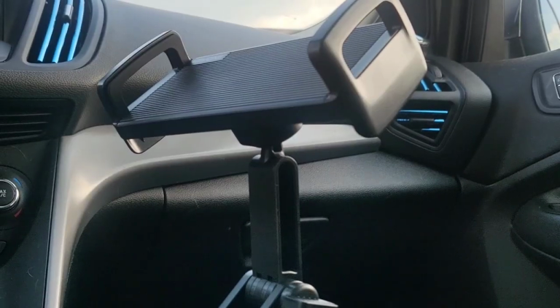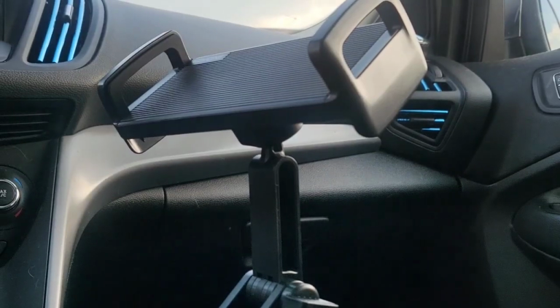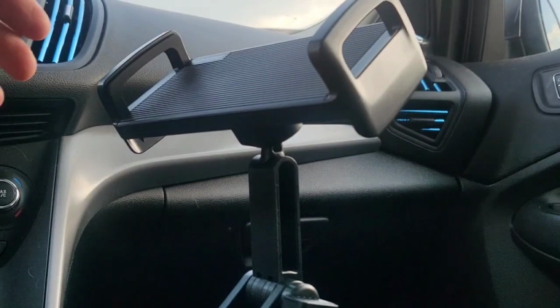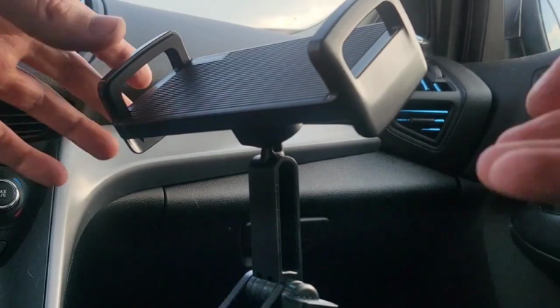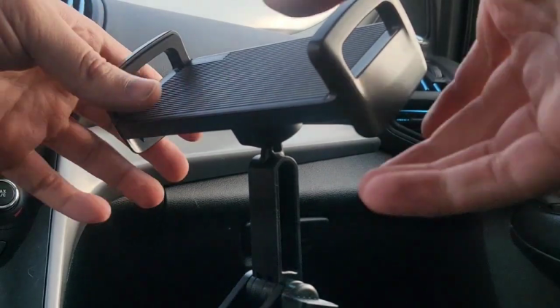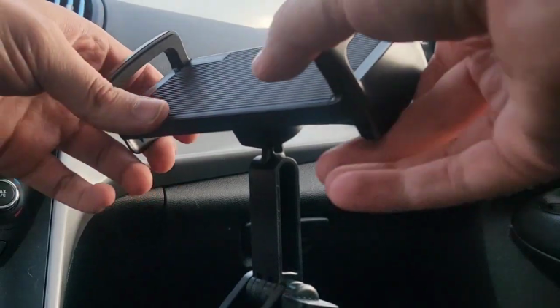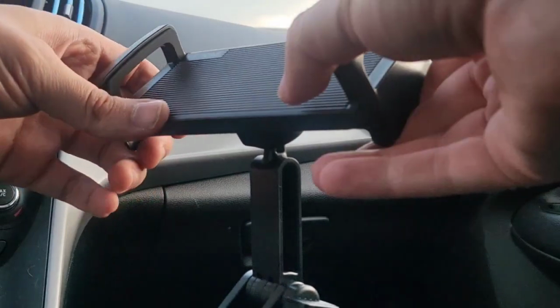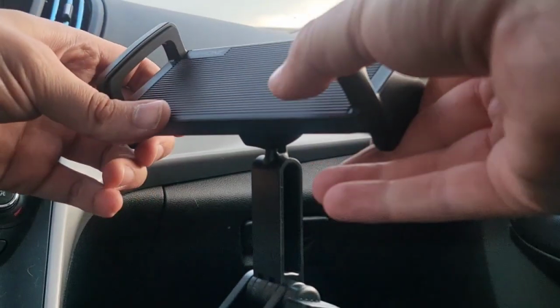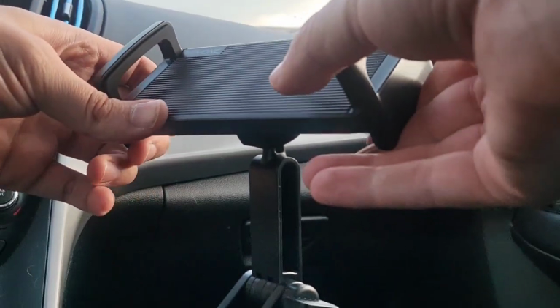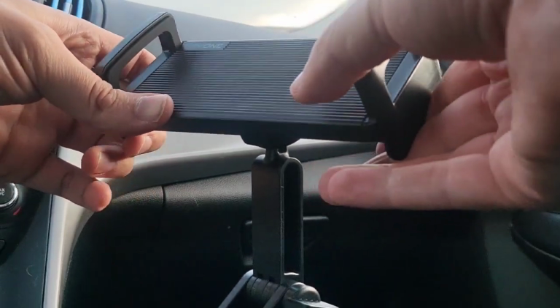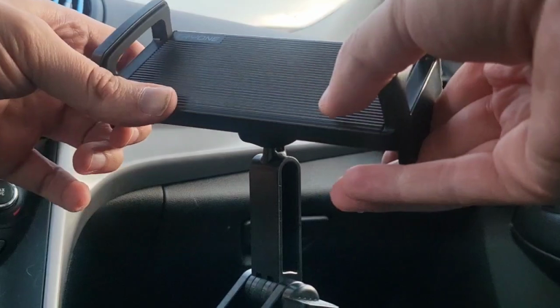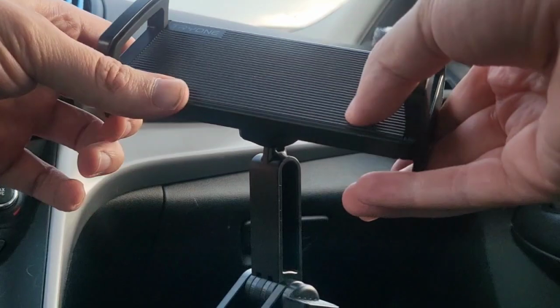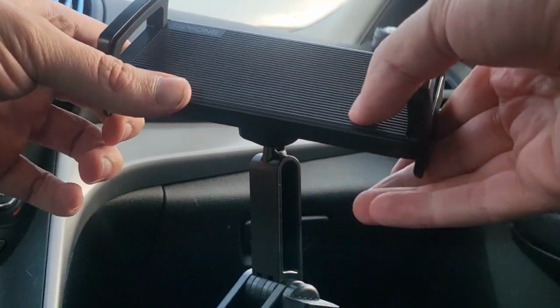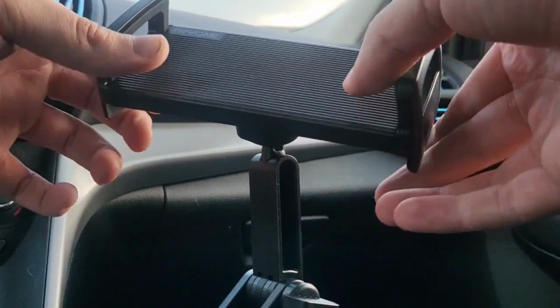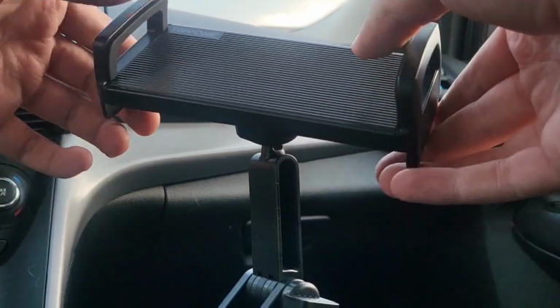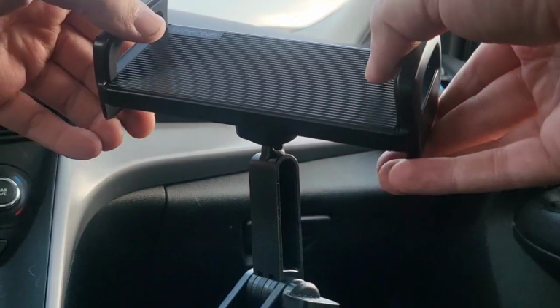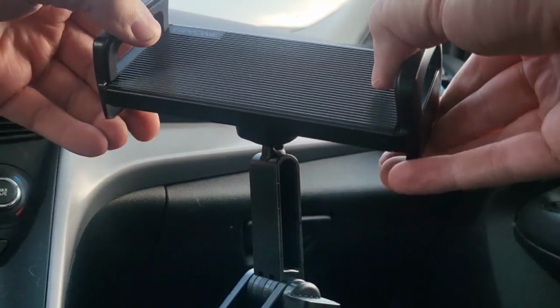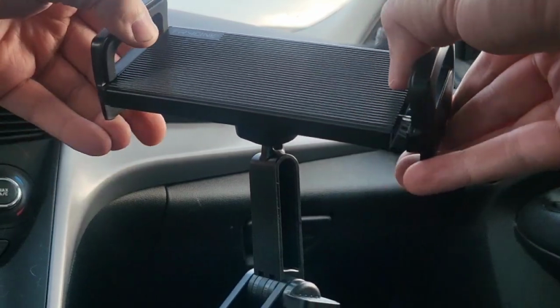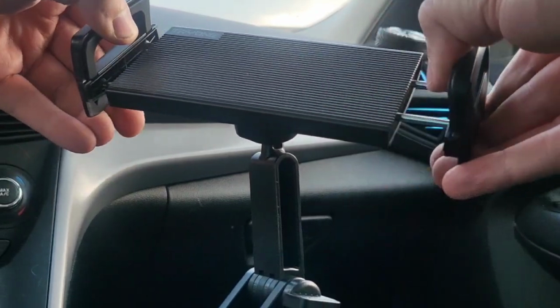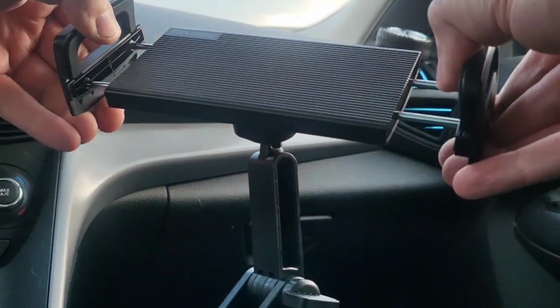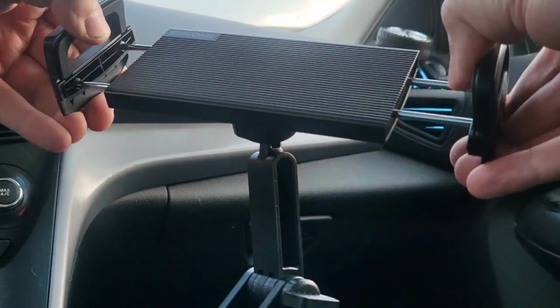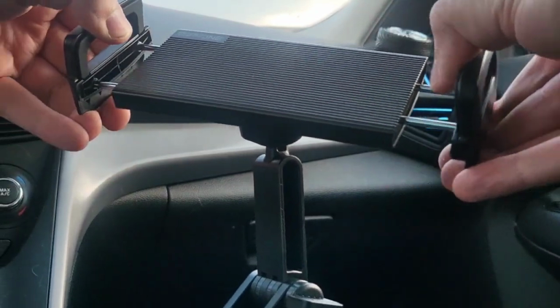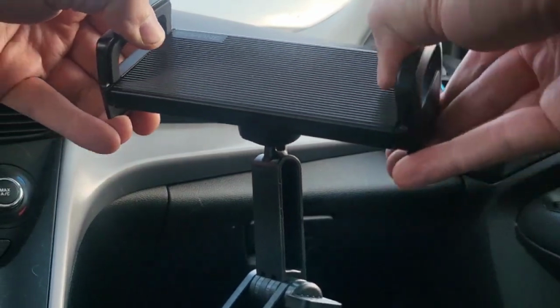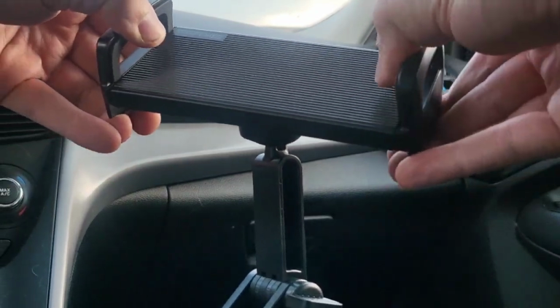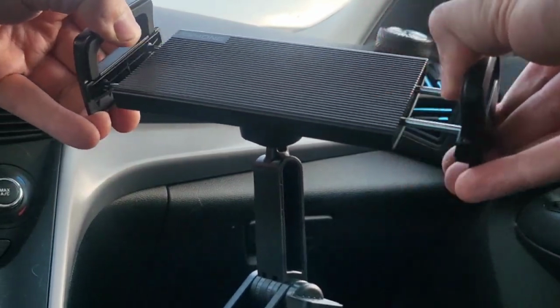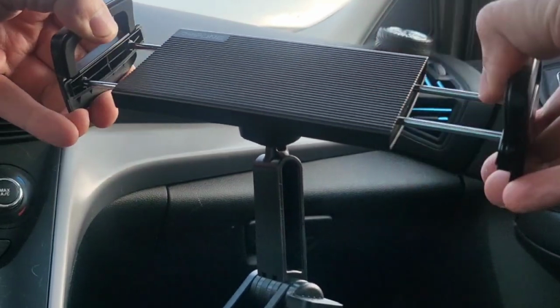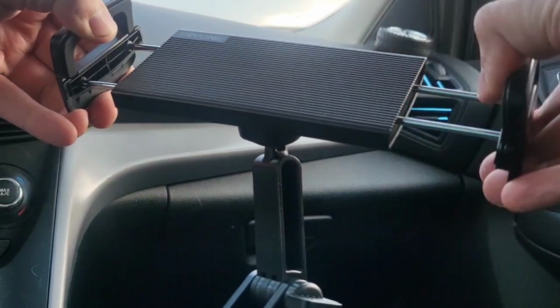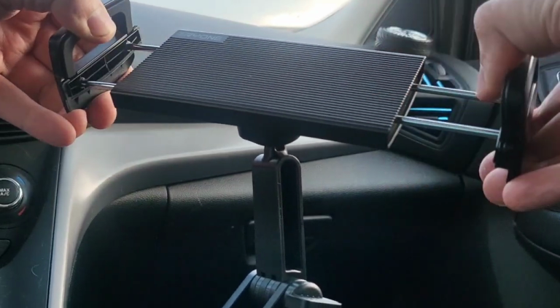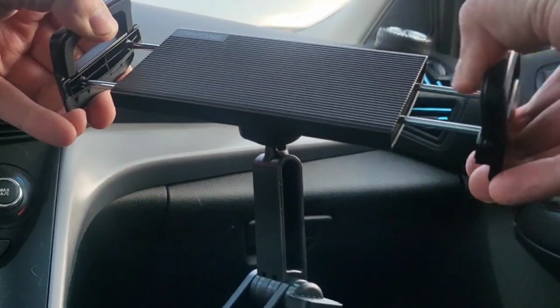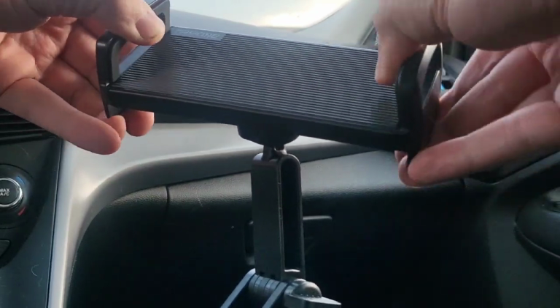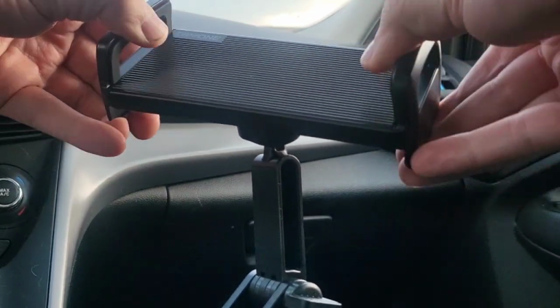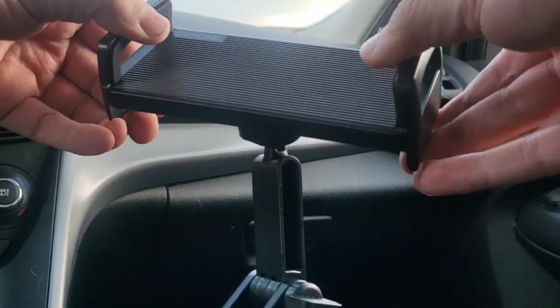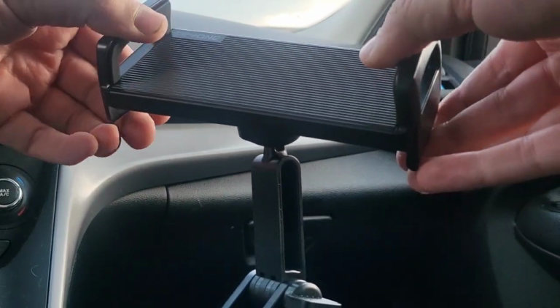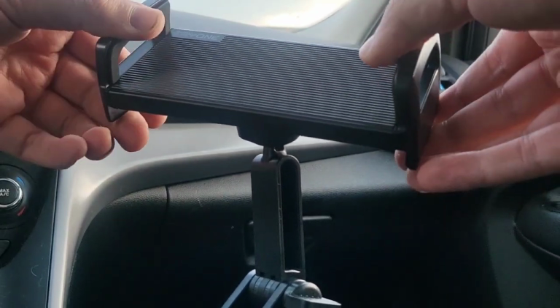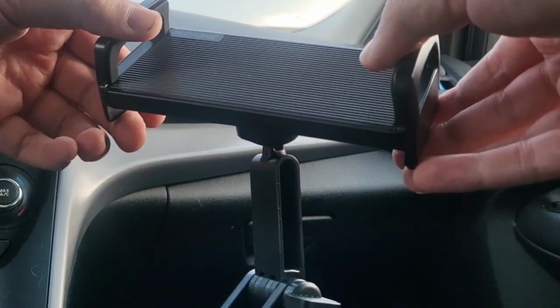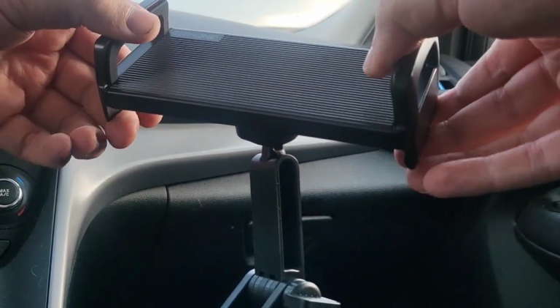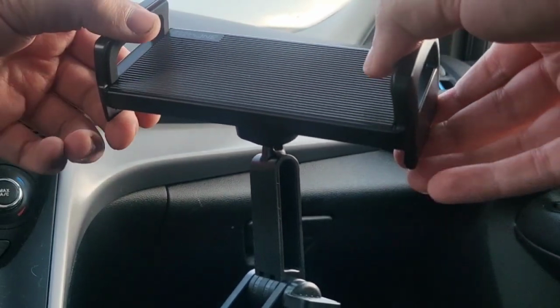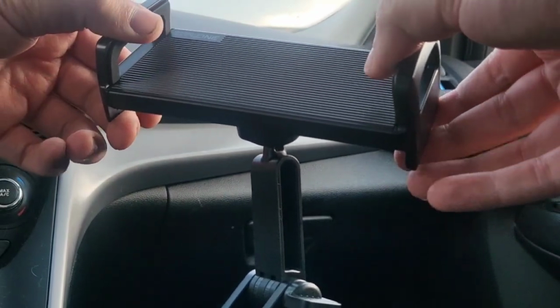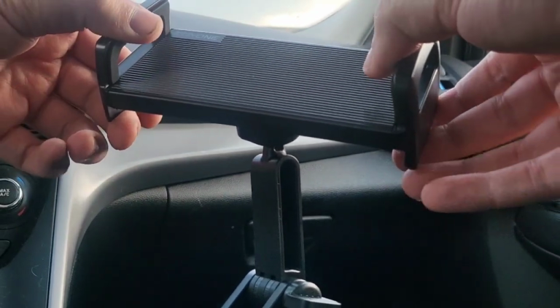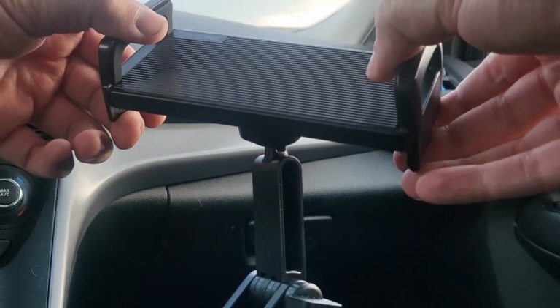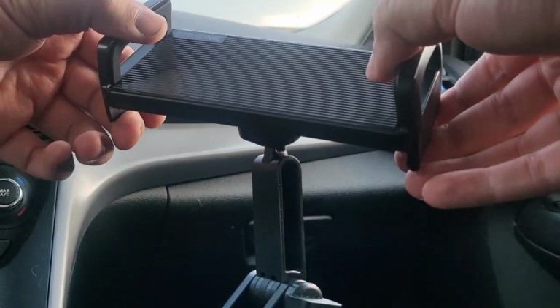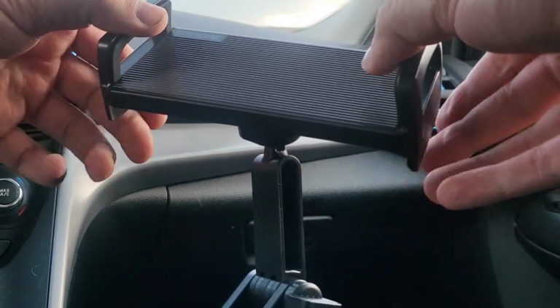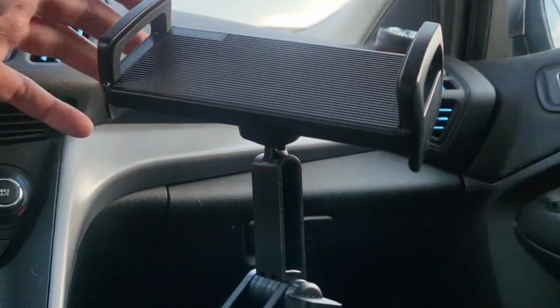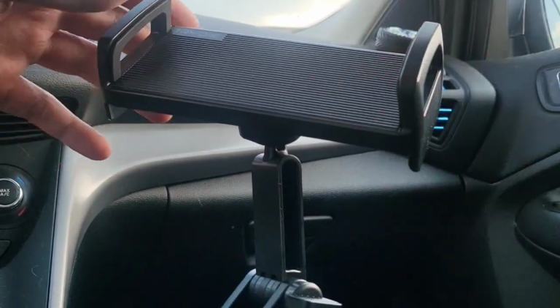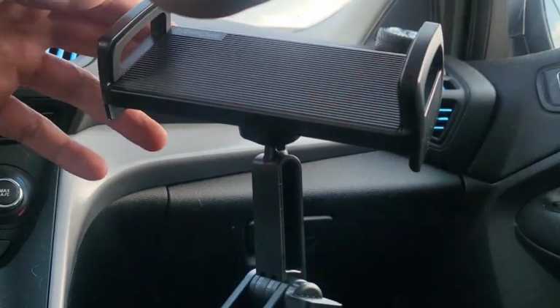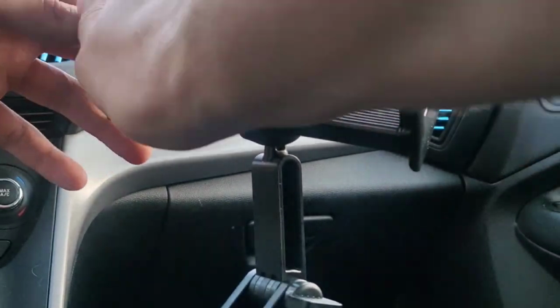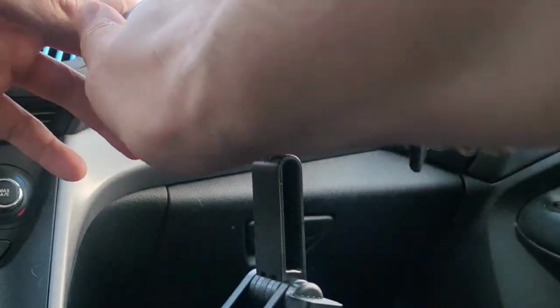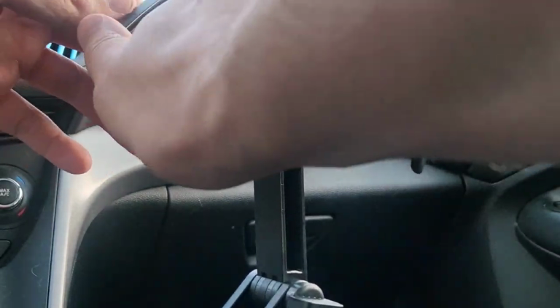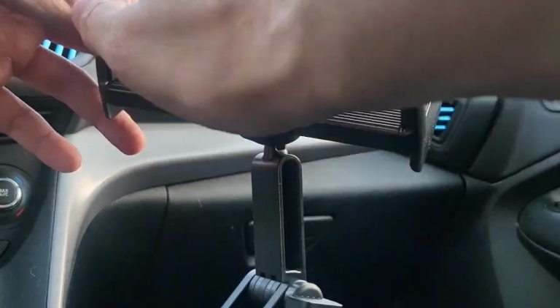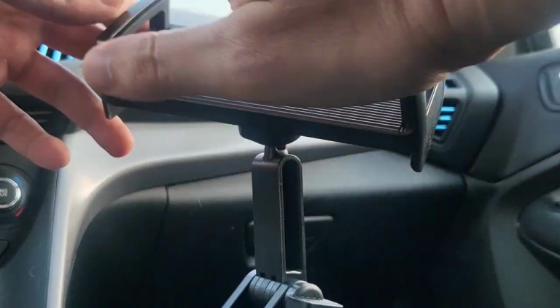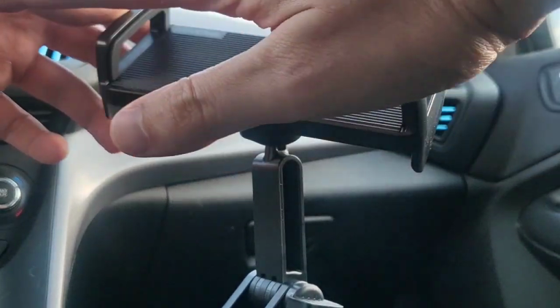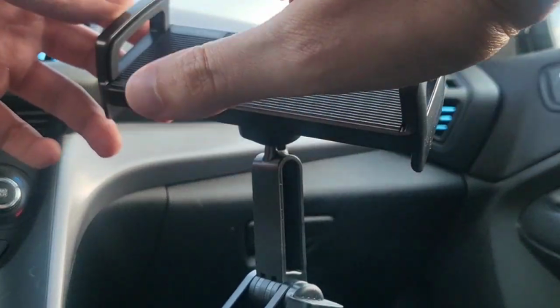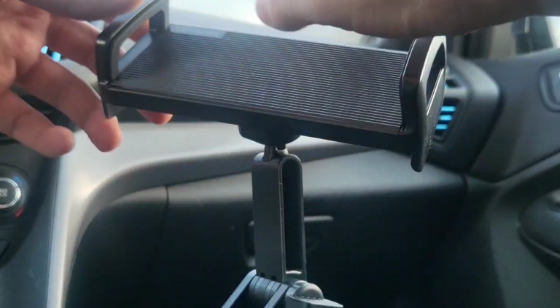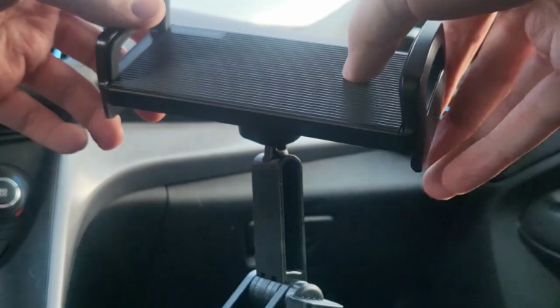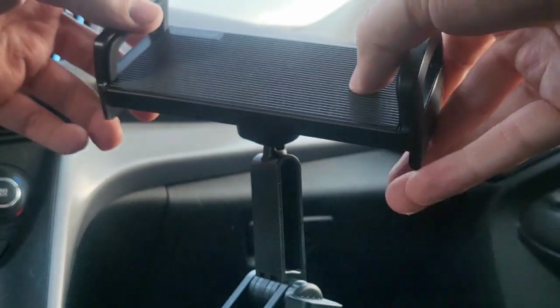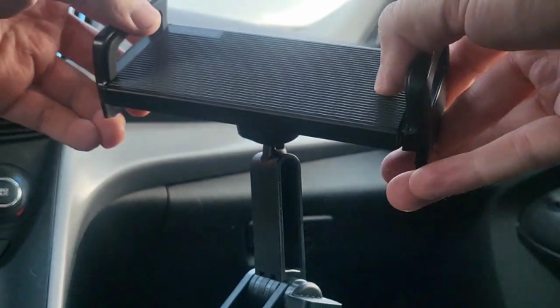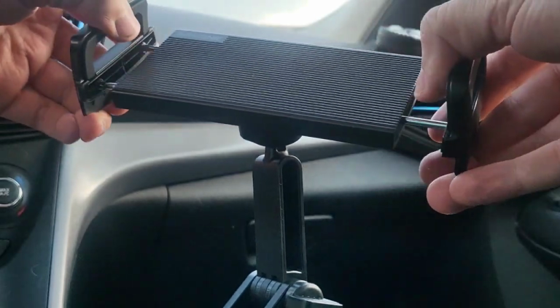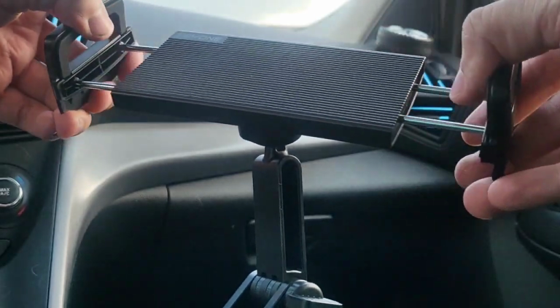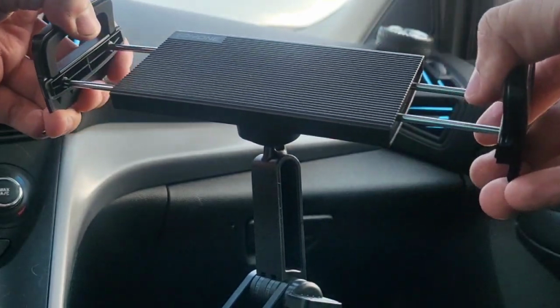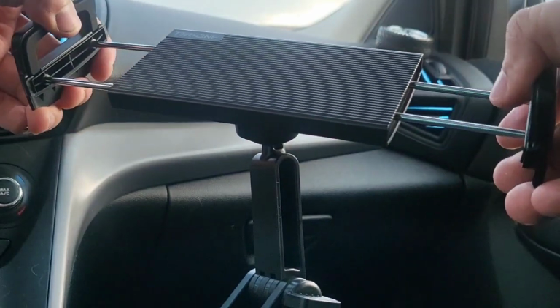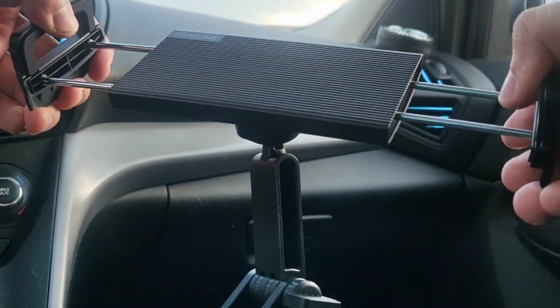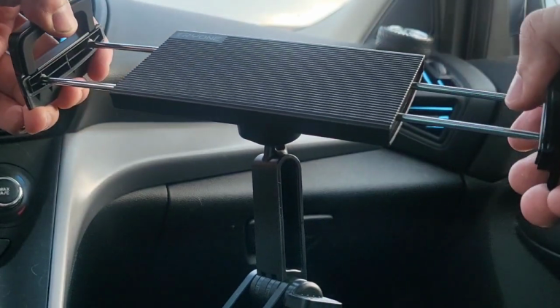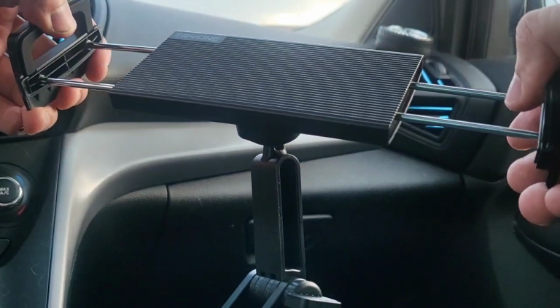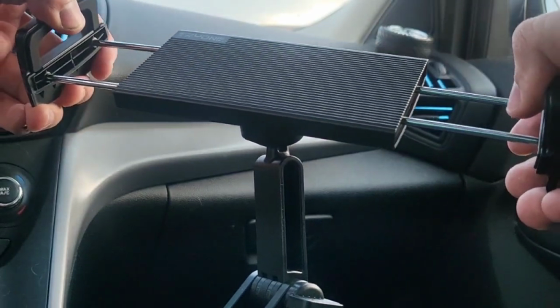Once it's locked into place, we can go ahead and stretch it open and put our tablet in there. We could face it up and down or left and right, whatever we like.